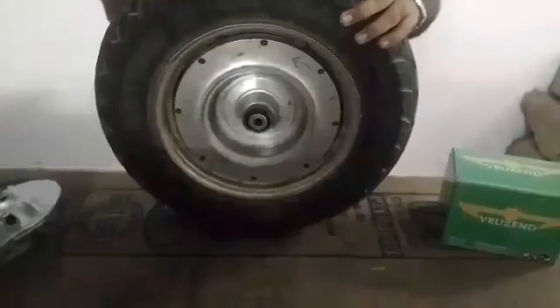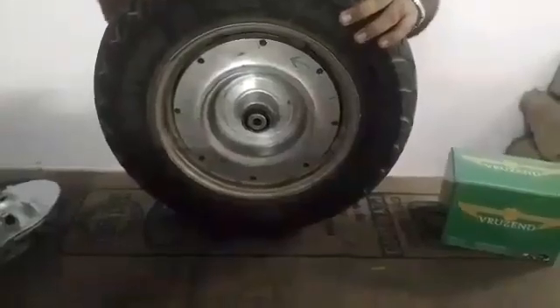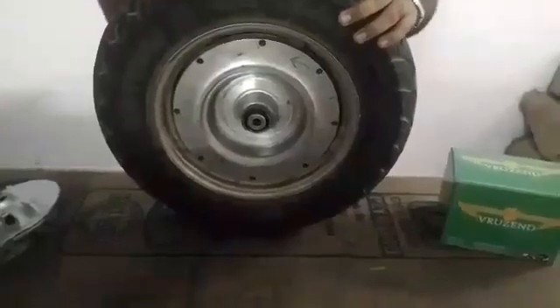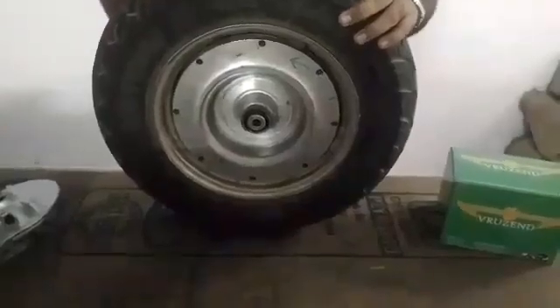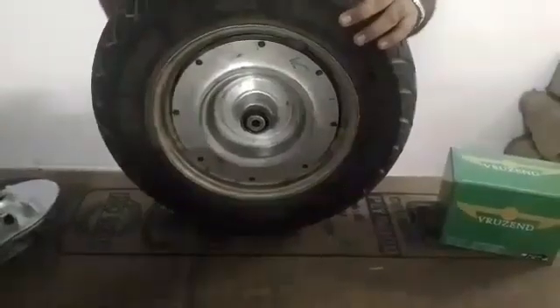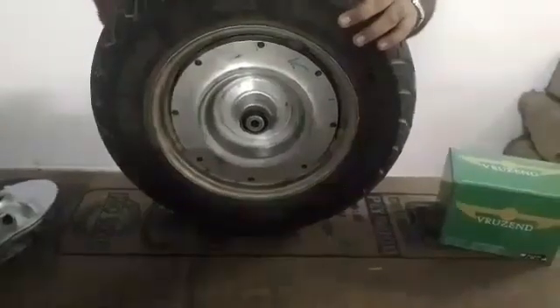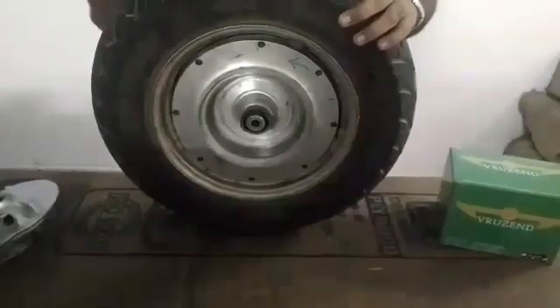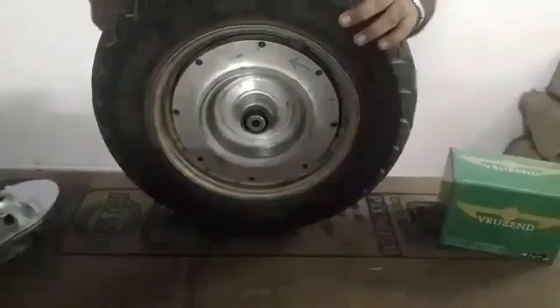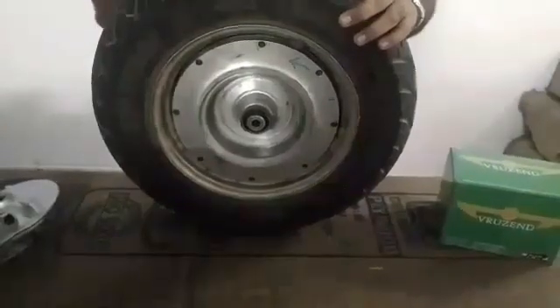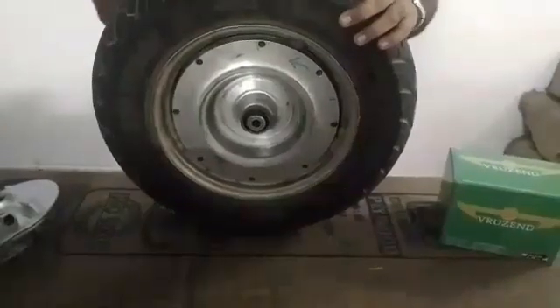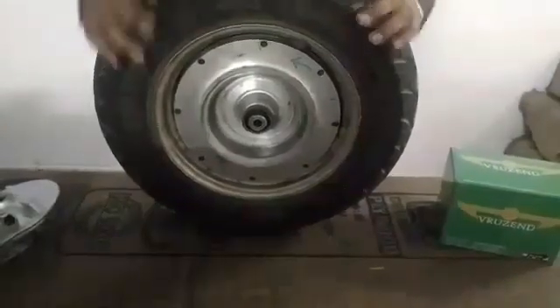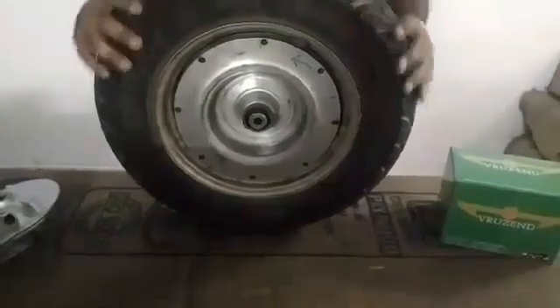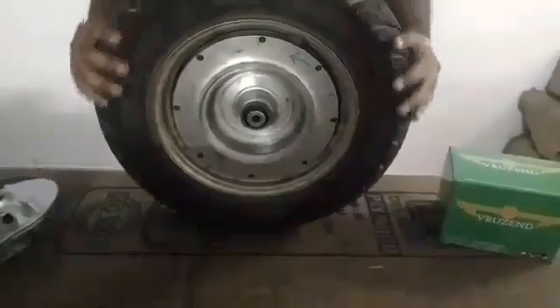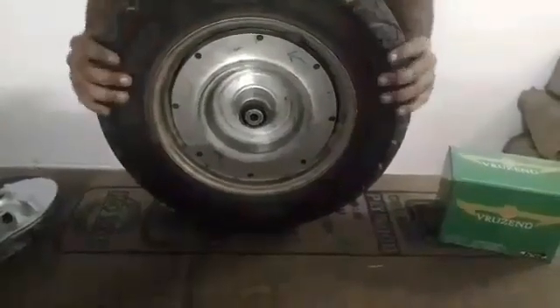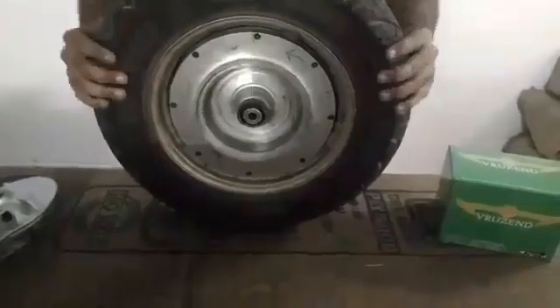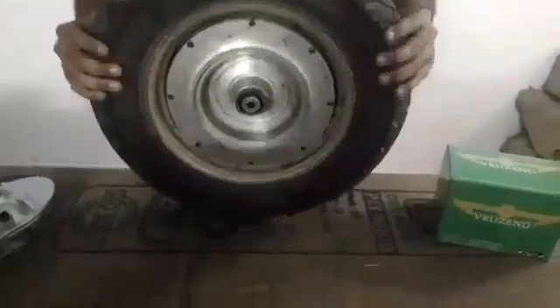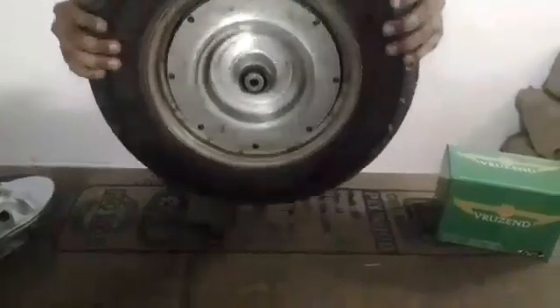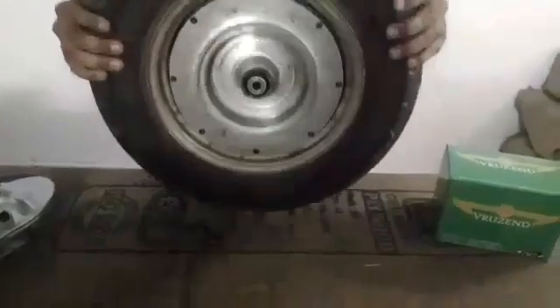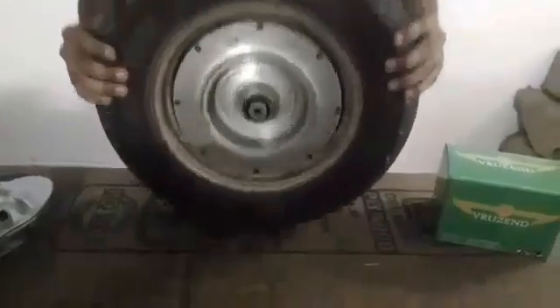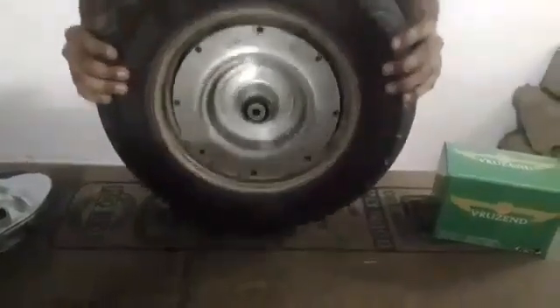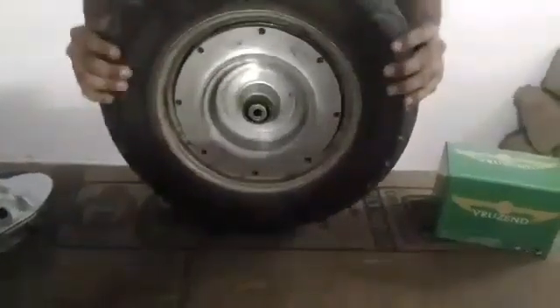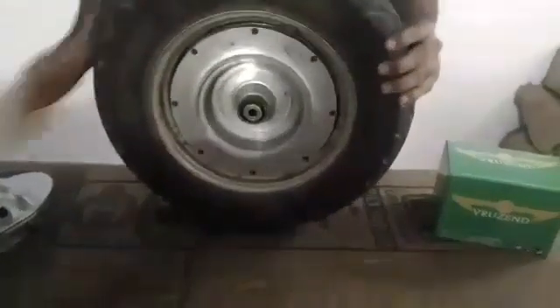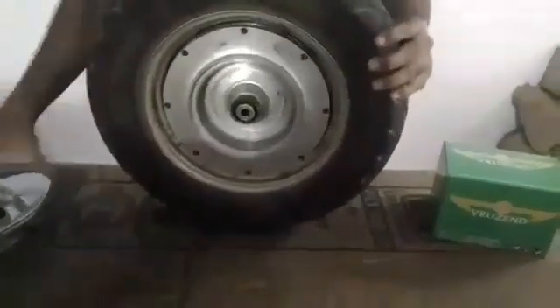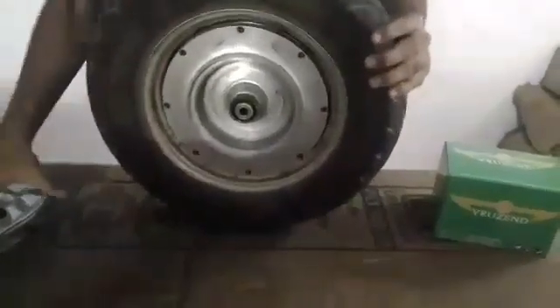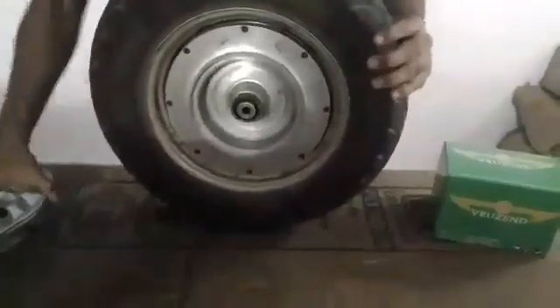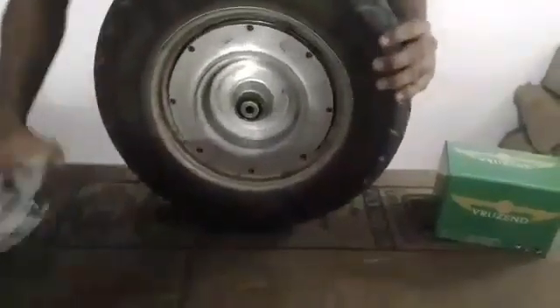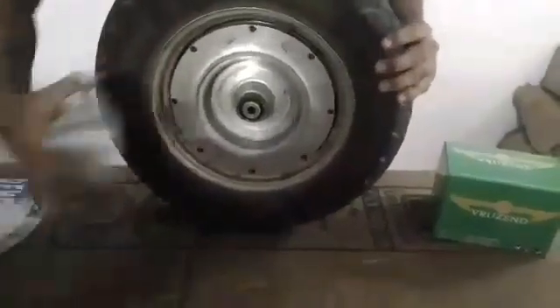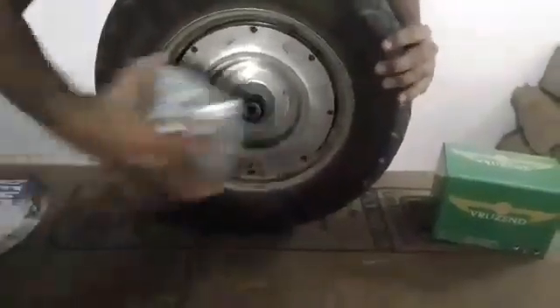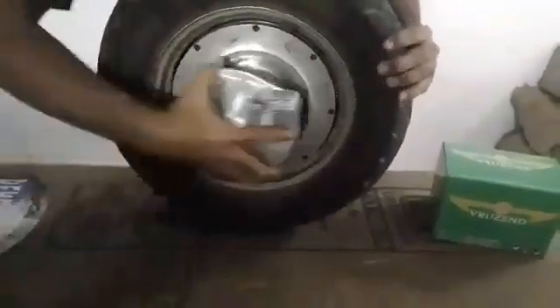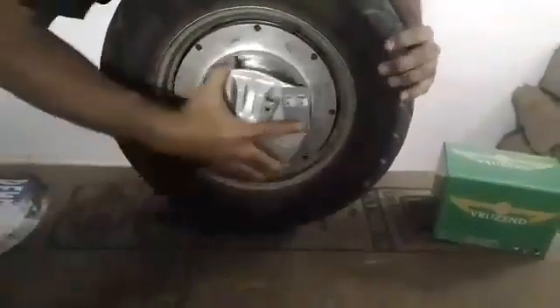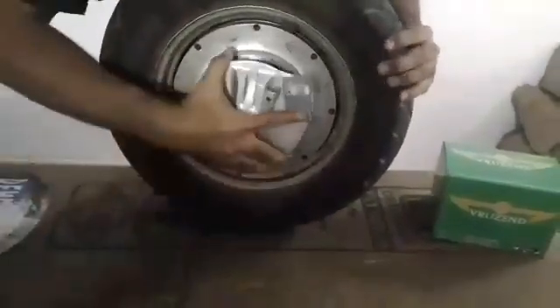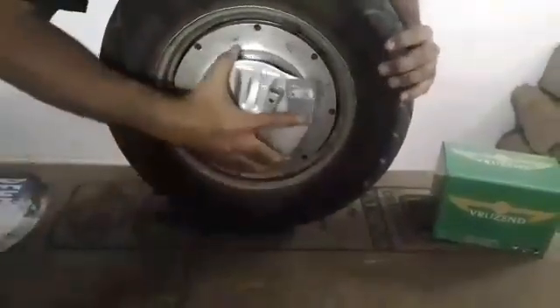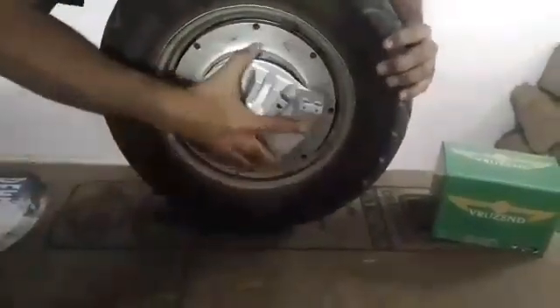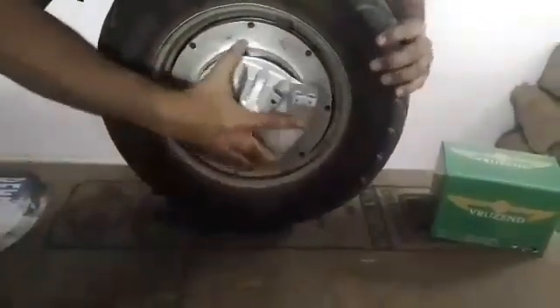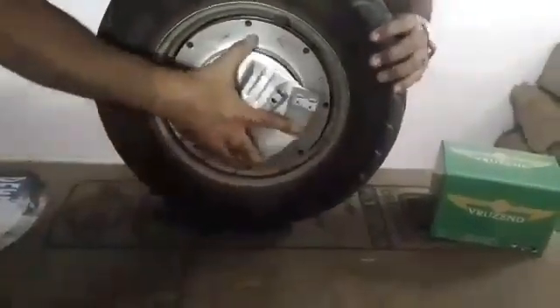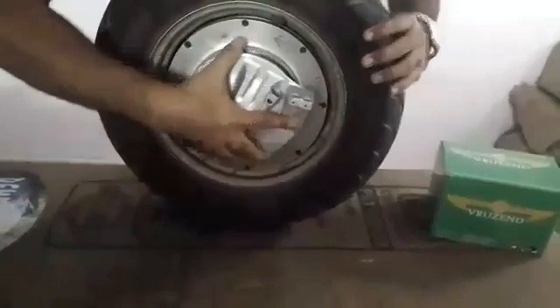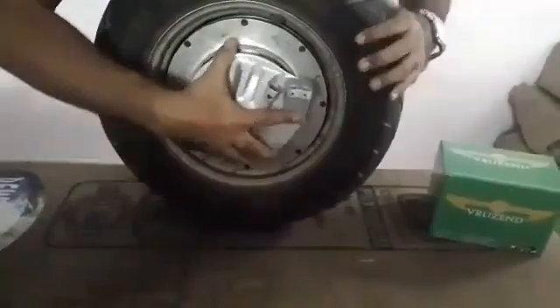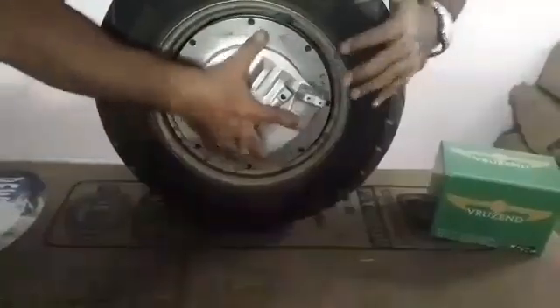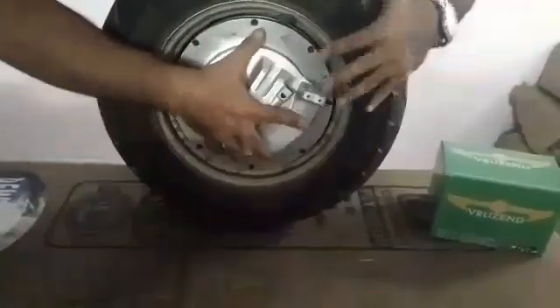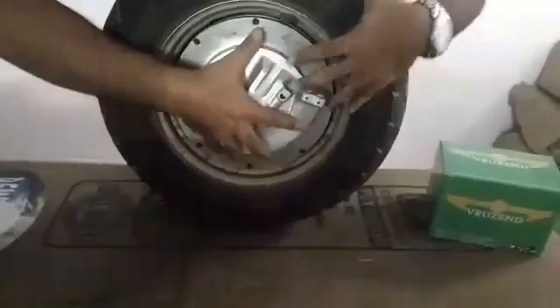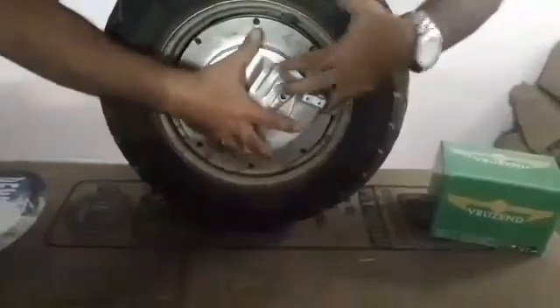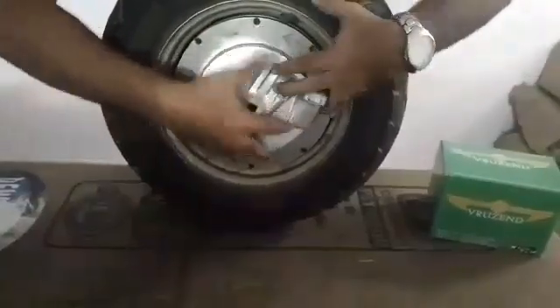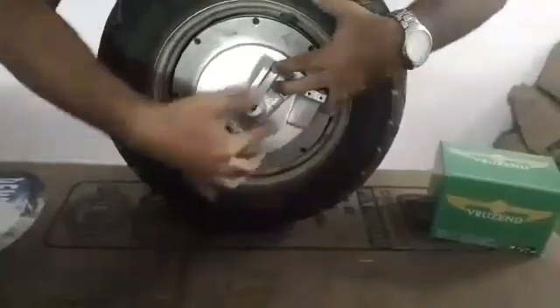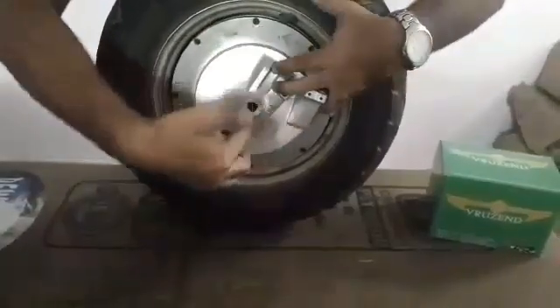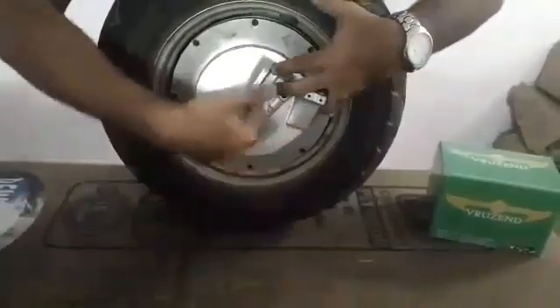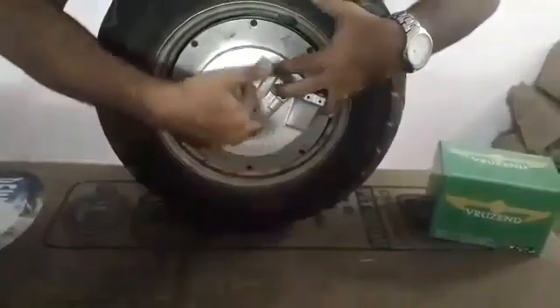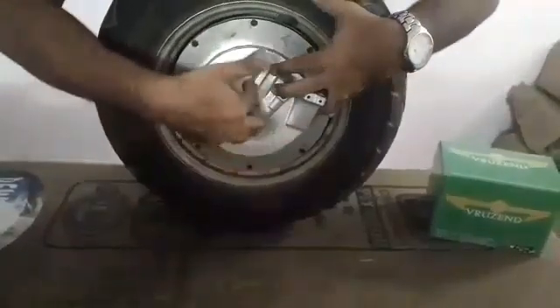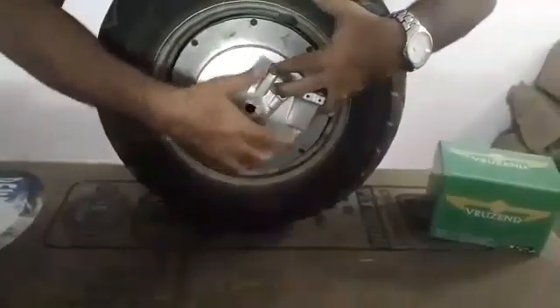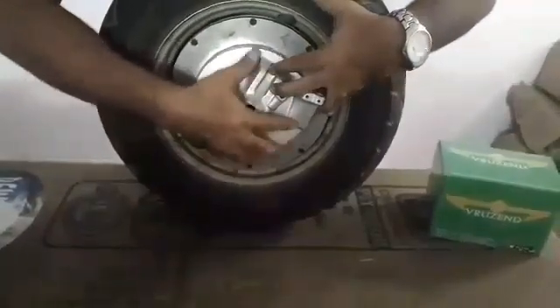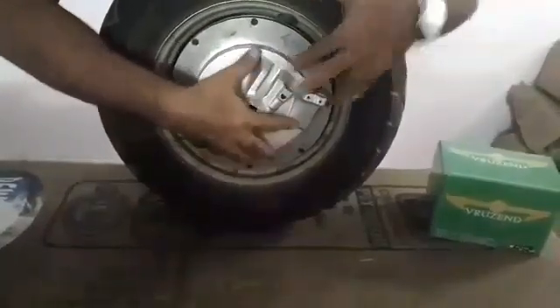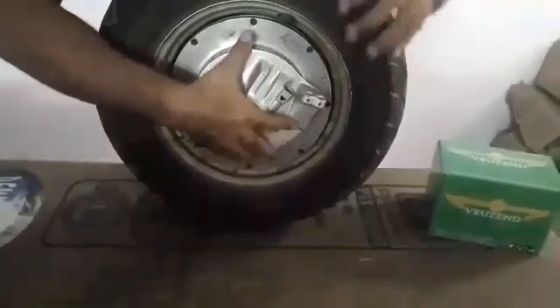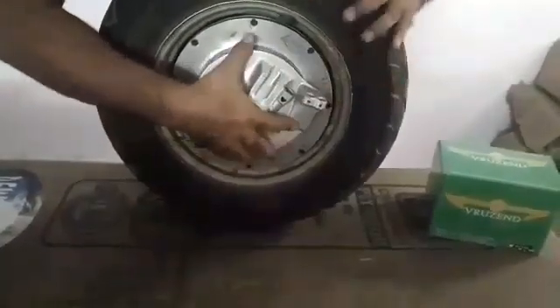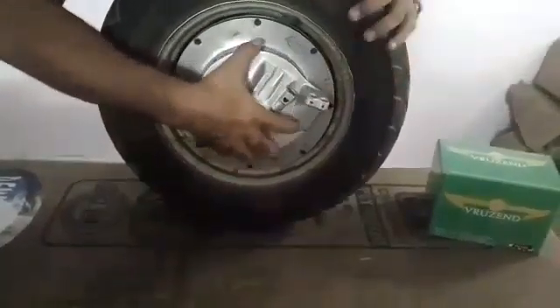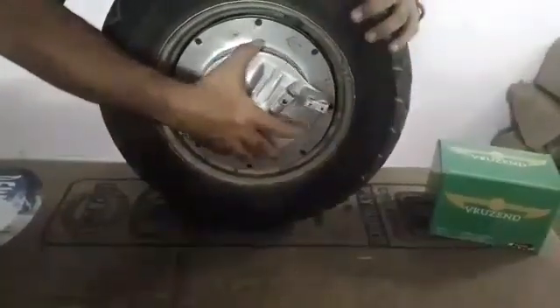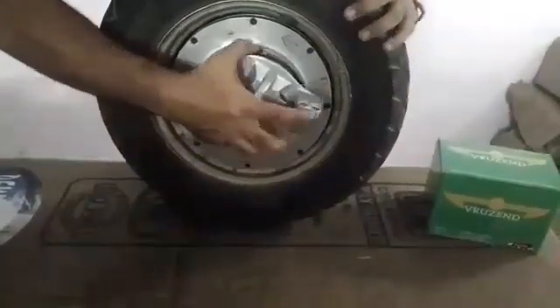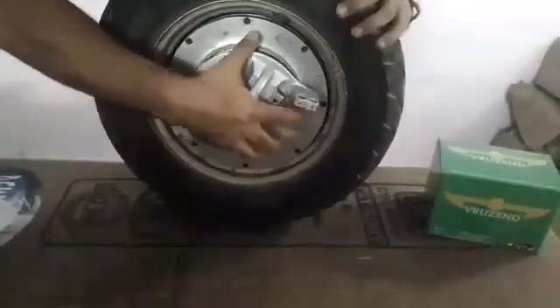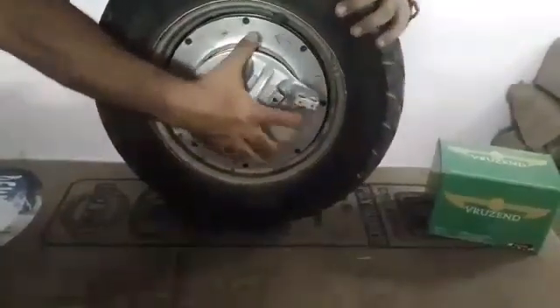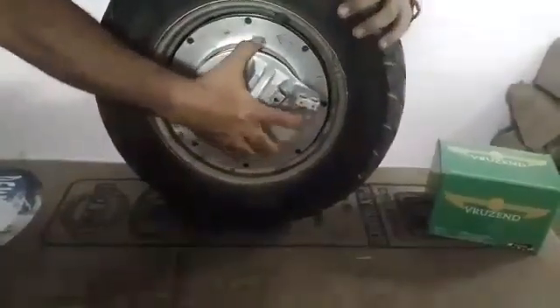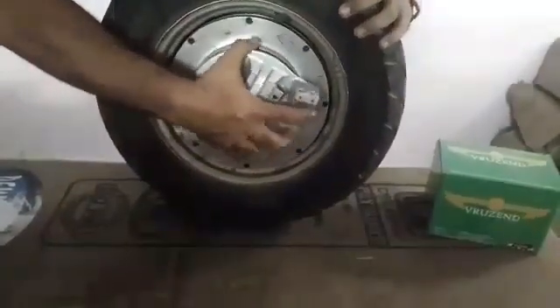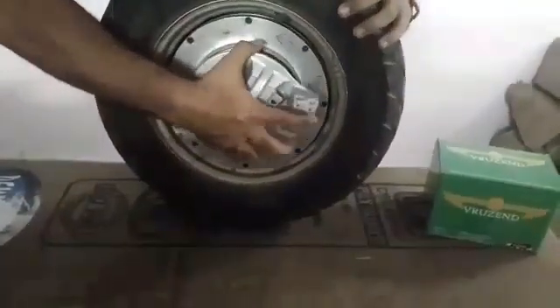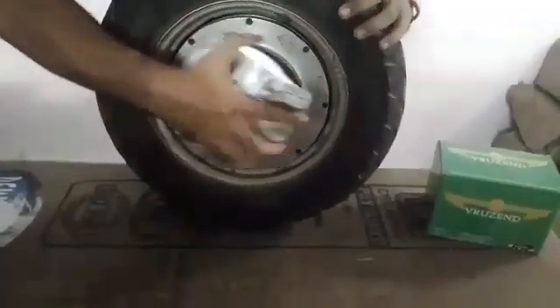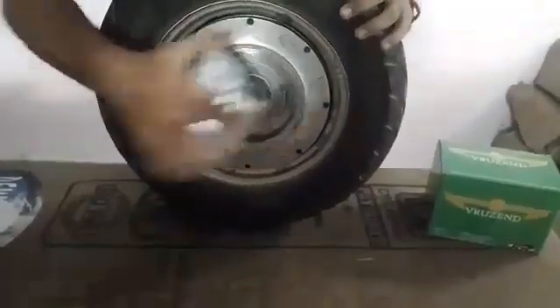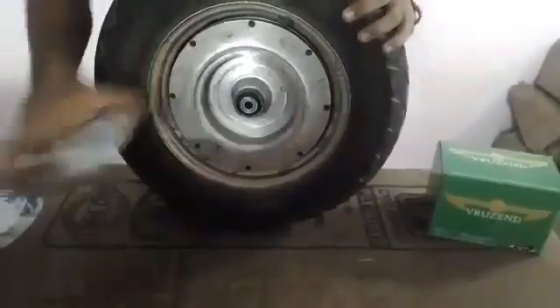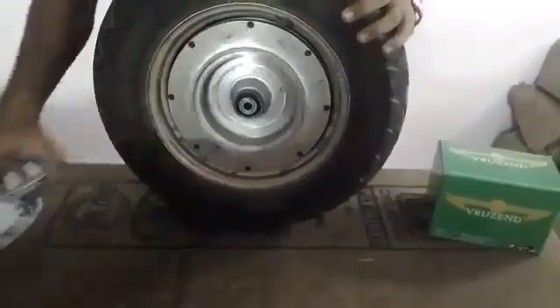All you've got to do is remove your wheel, attach our wheel, put the brake plate on, fix the axle back again, and you are ready to drive.